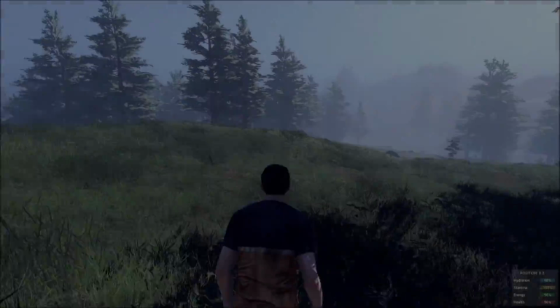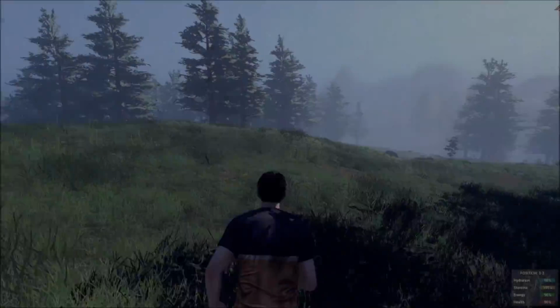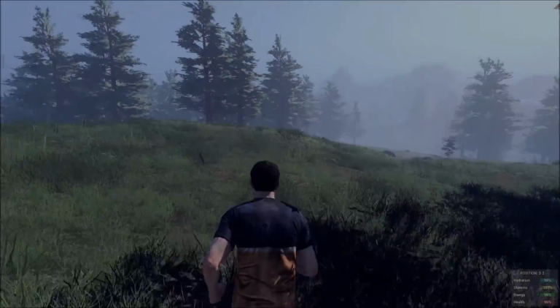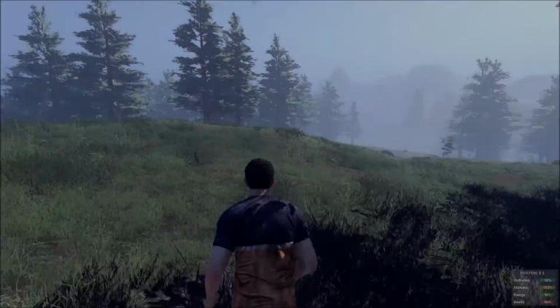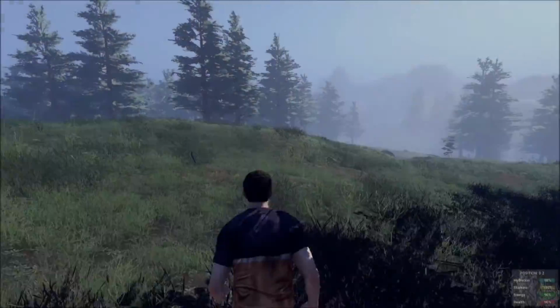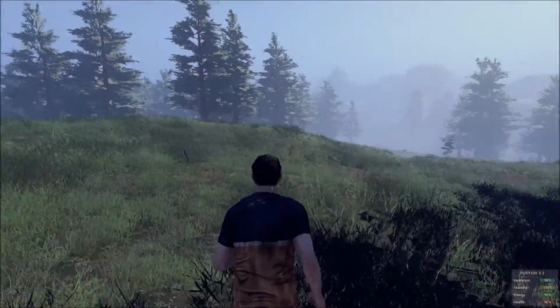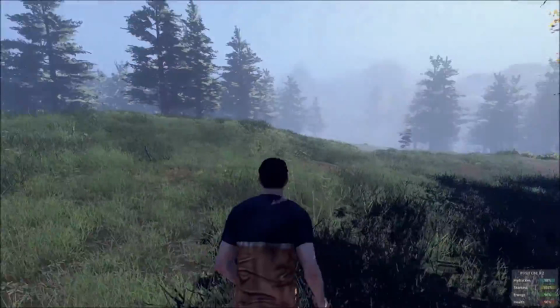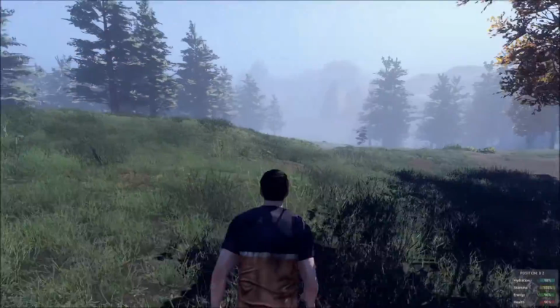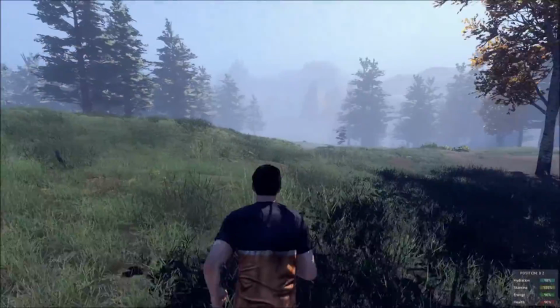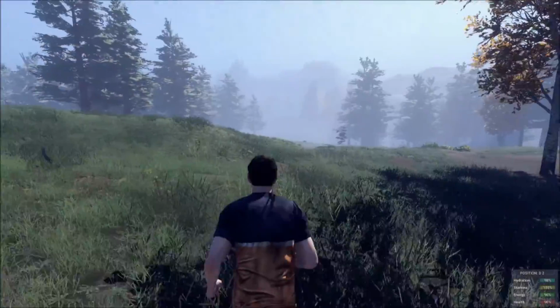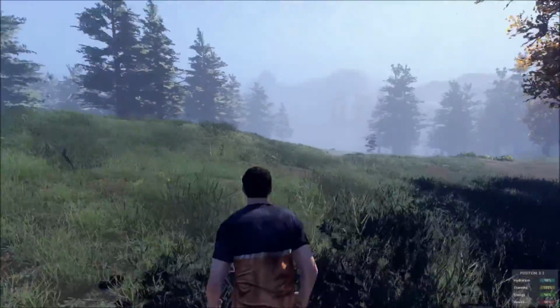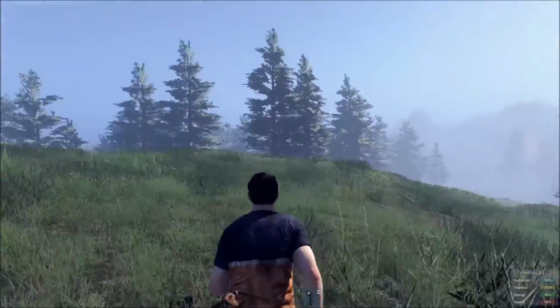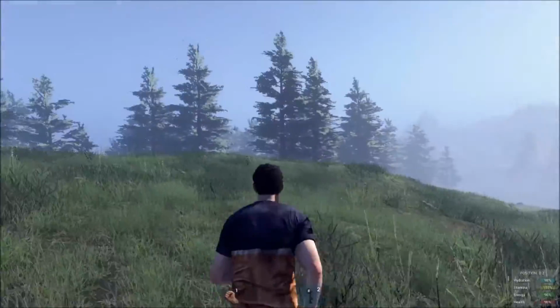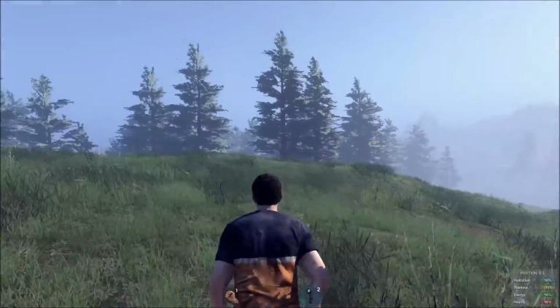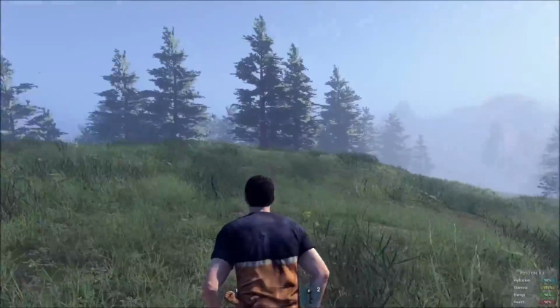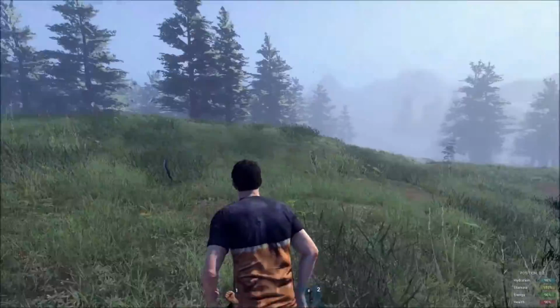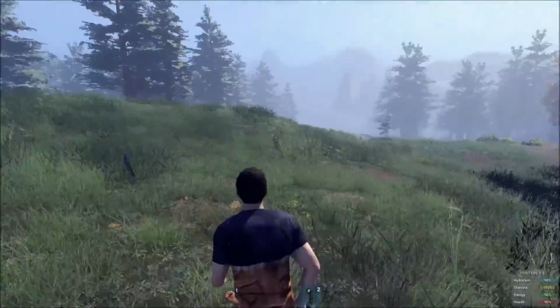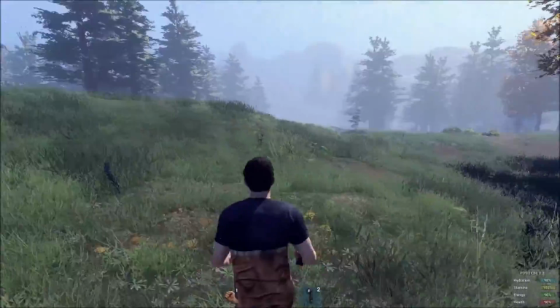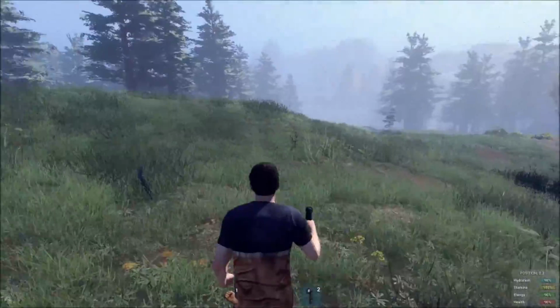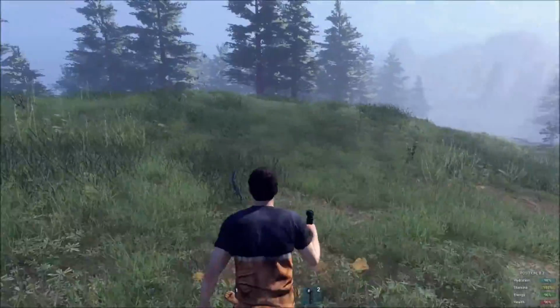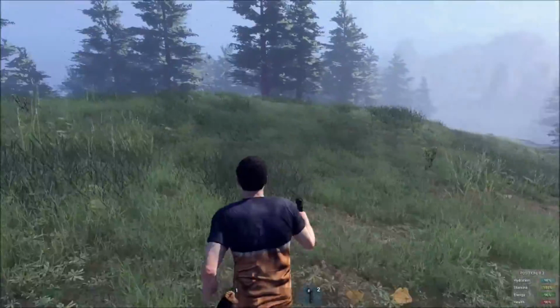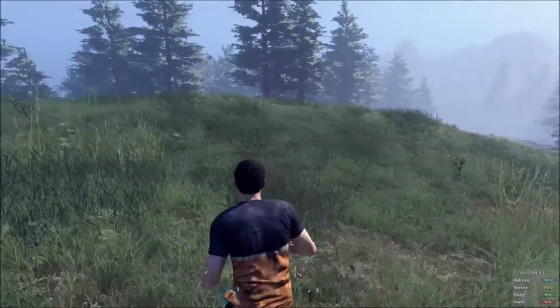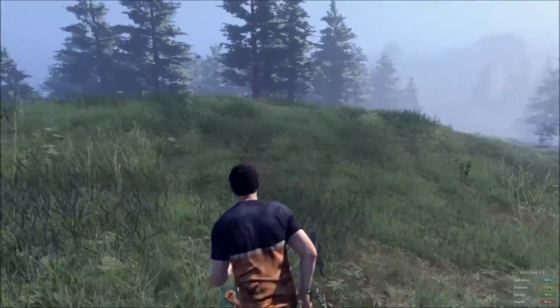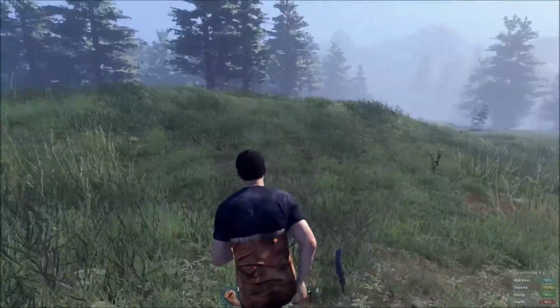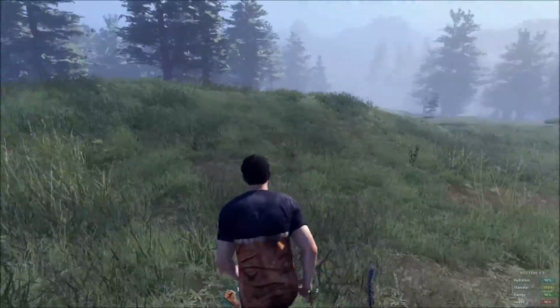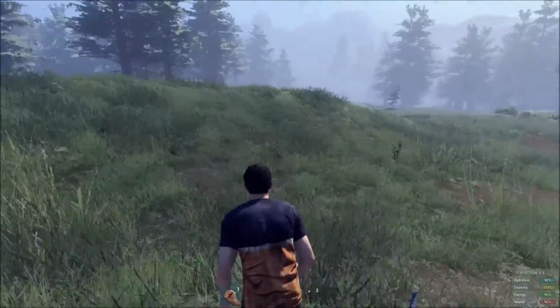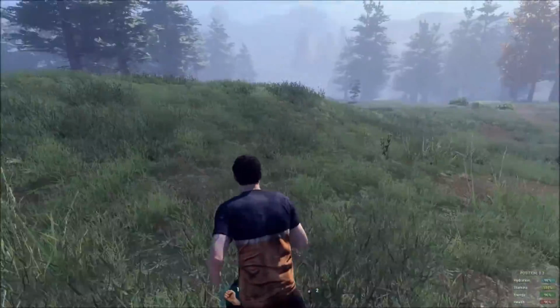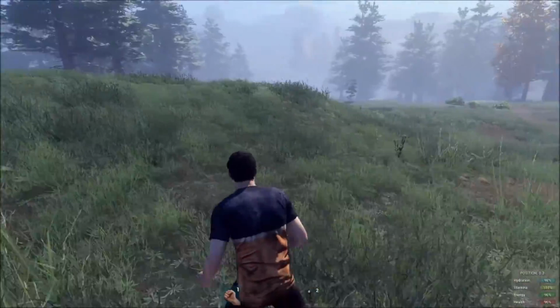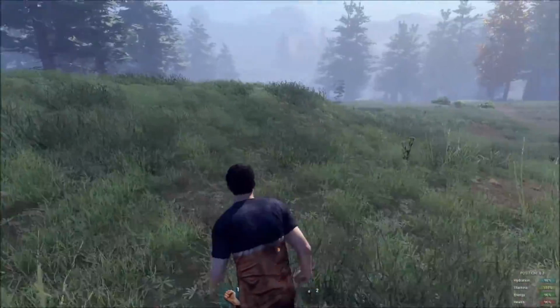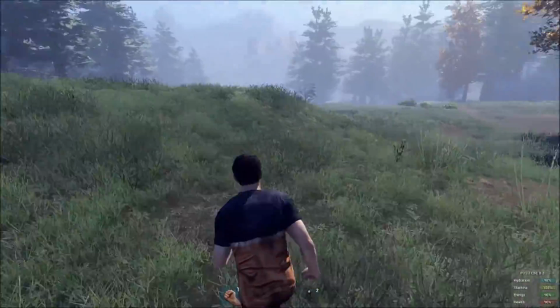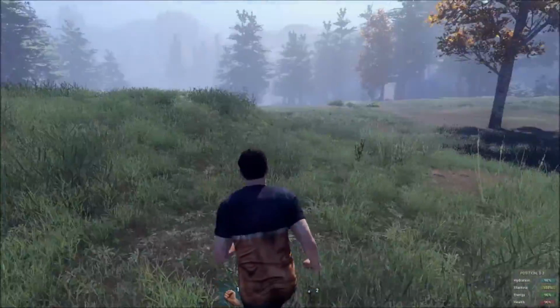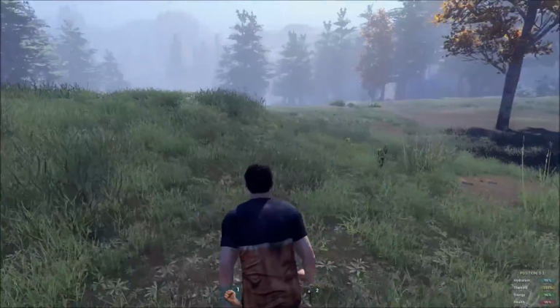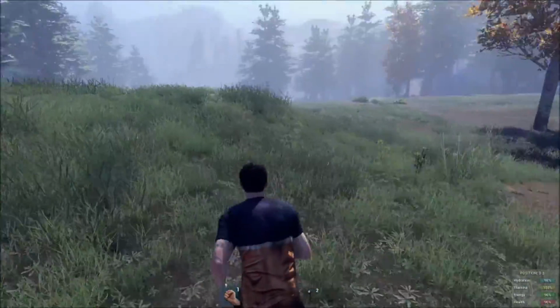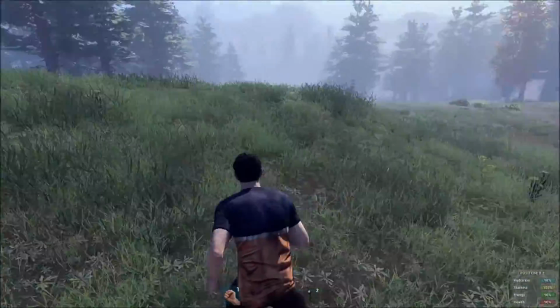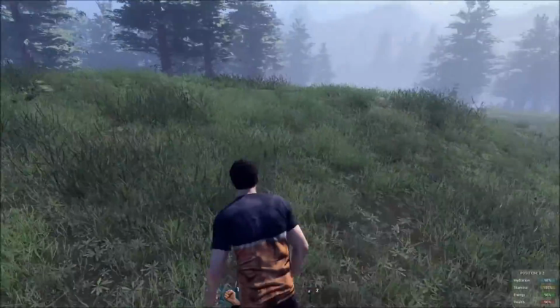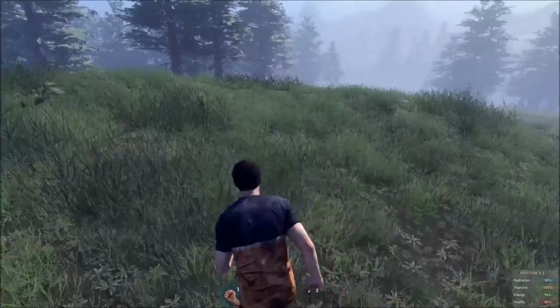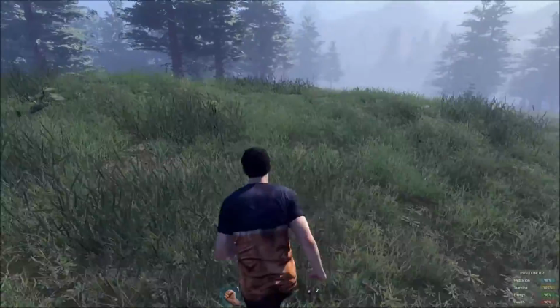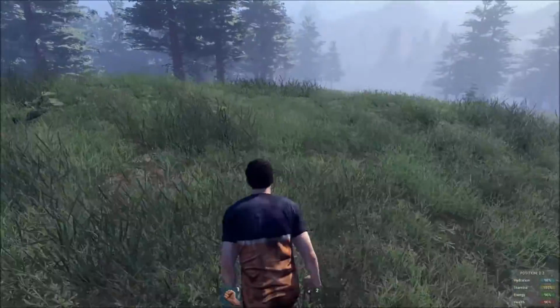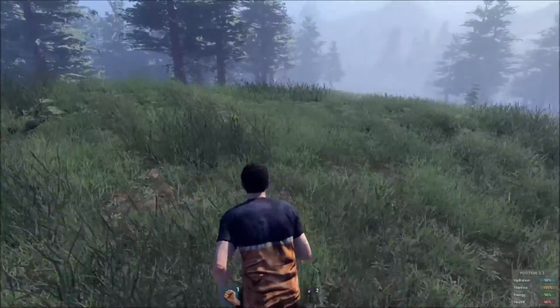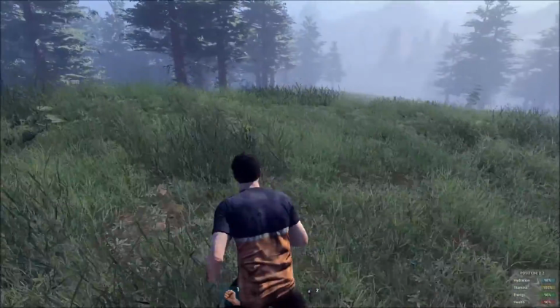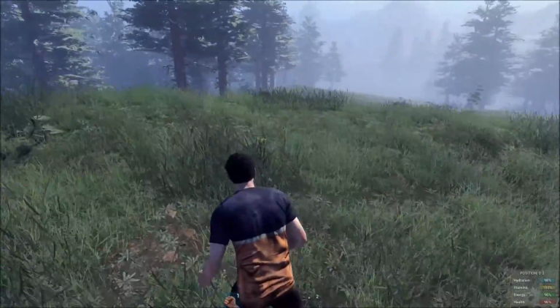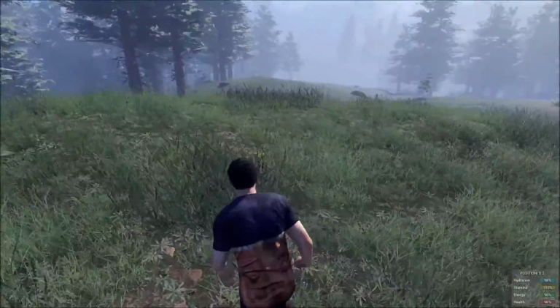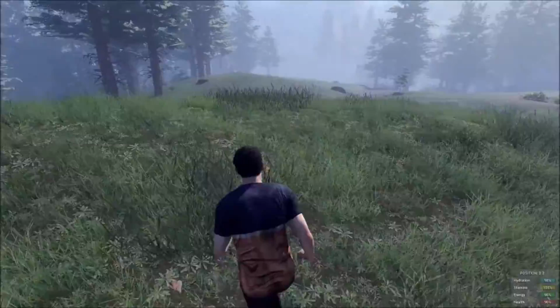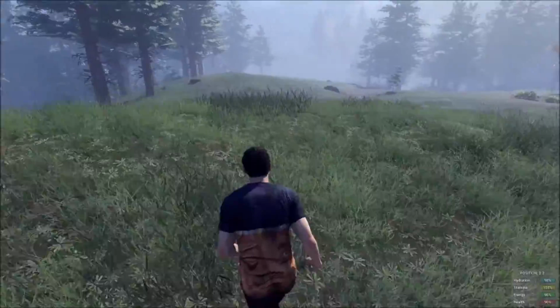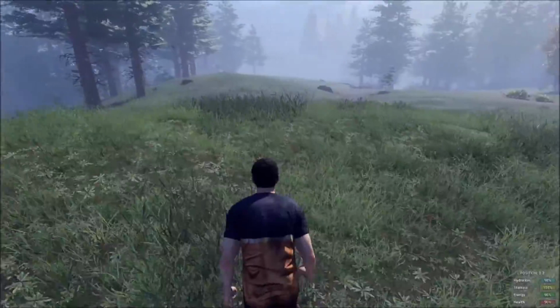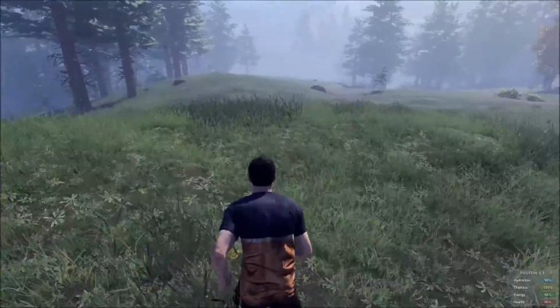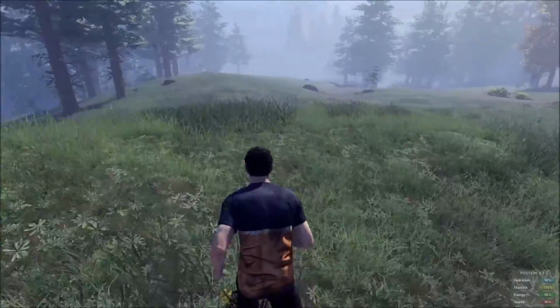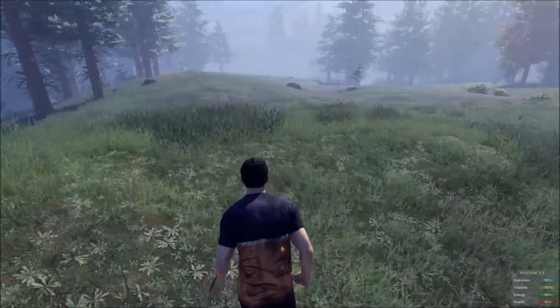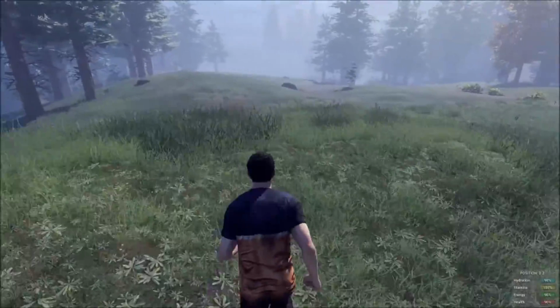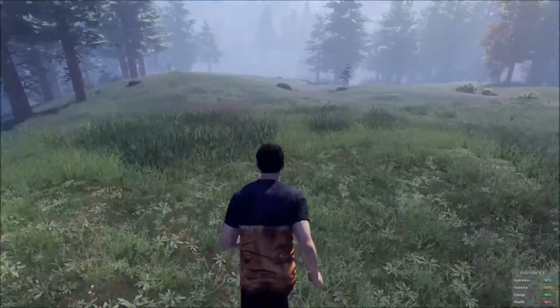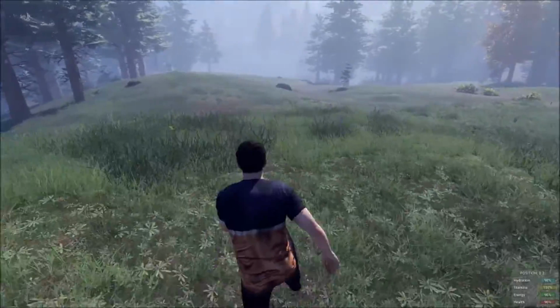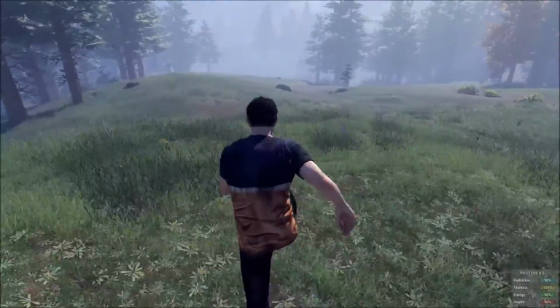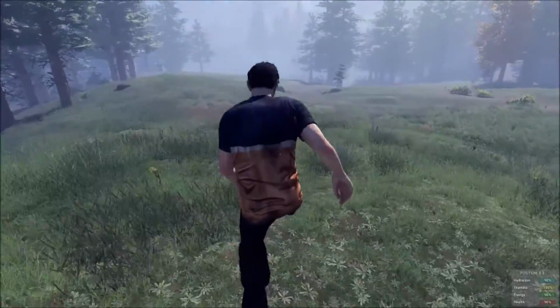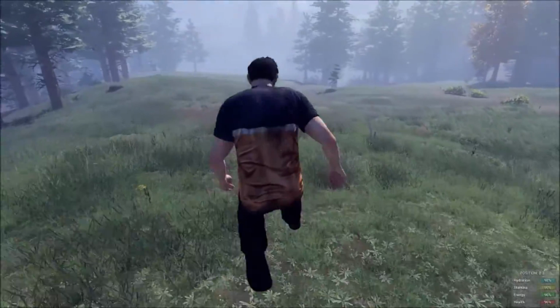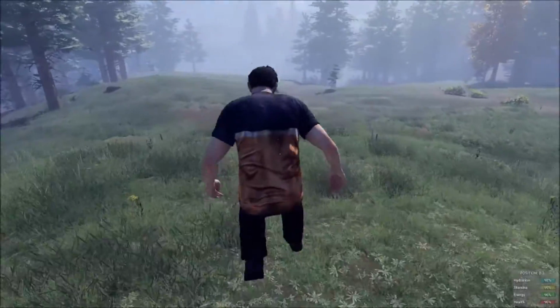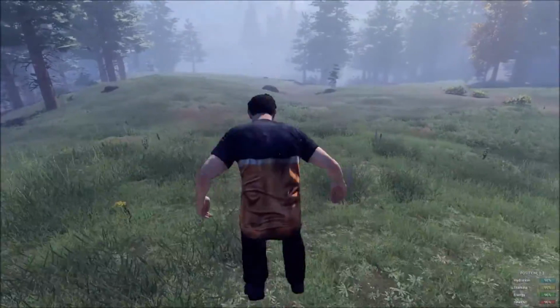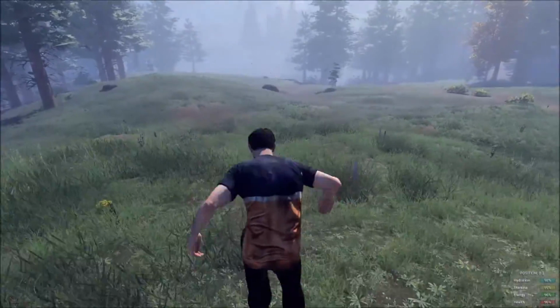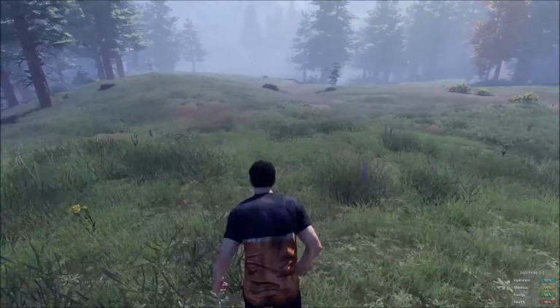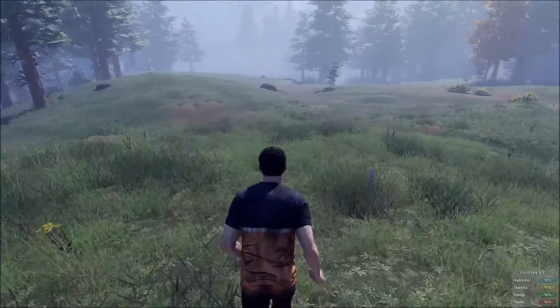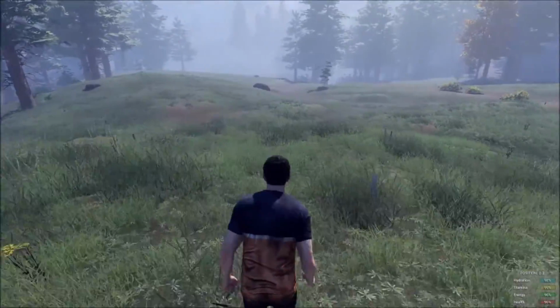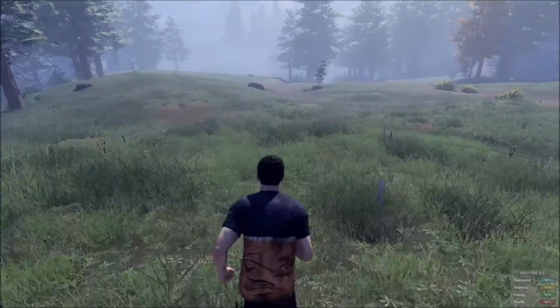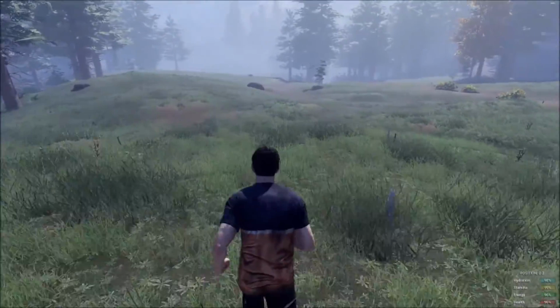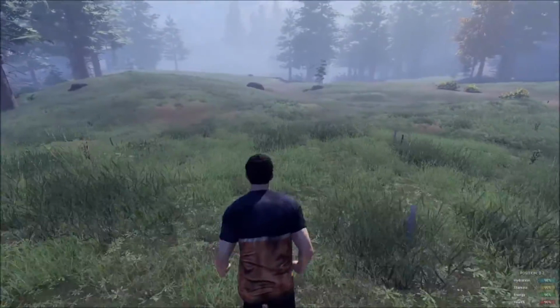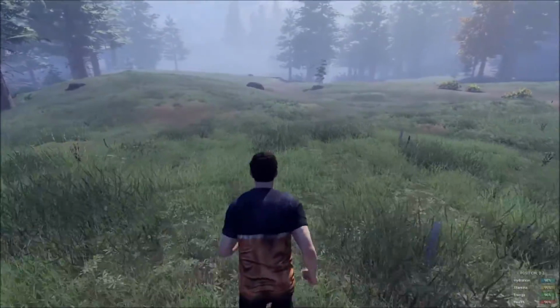Hey guys, what is up? It is Gaster and today I will be showing you how to roll in H1 and Z1.